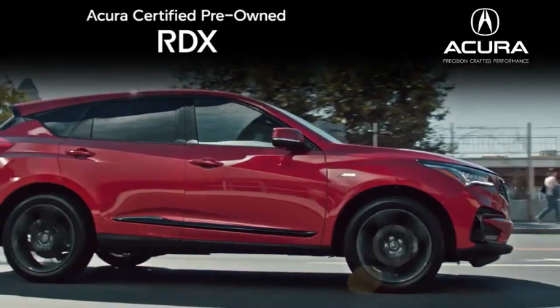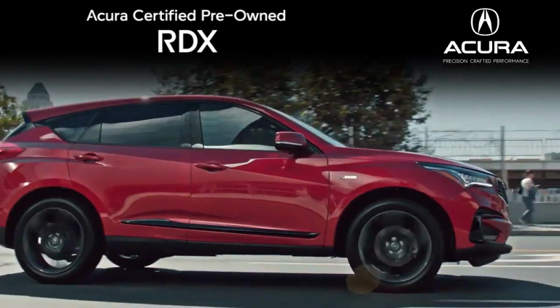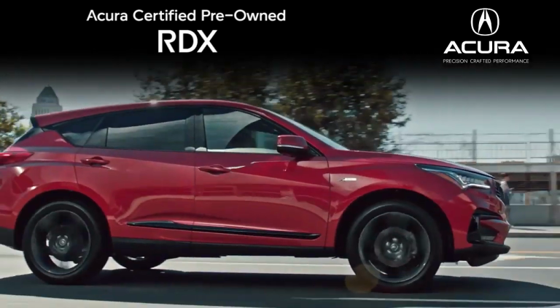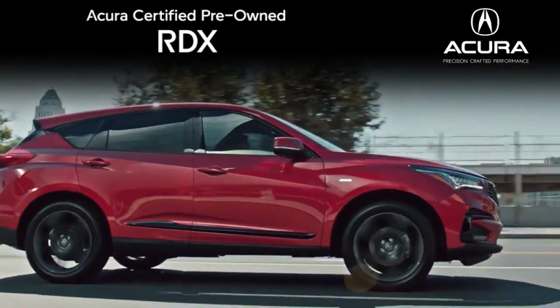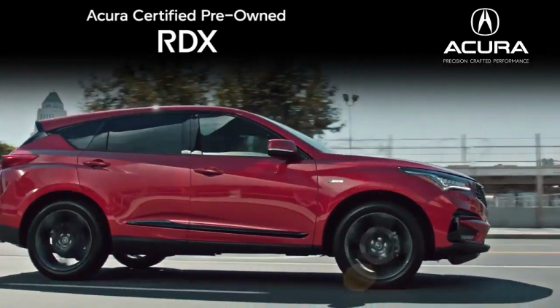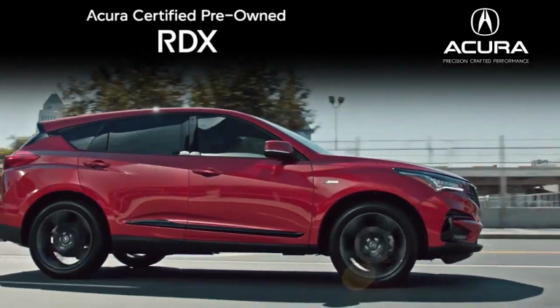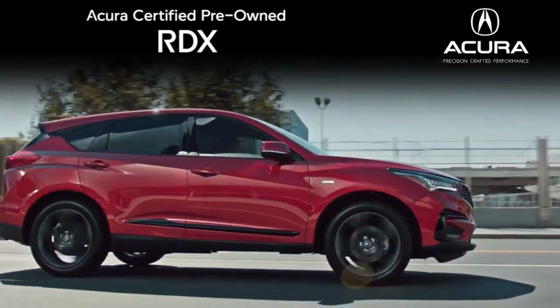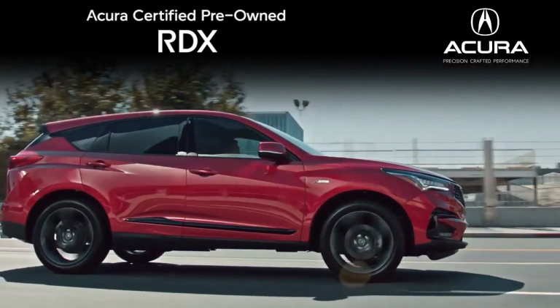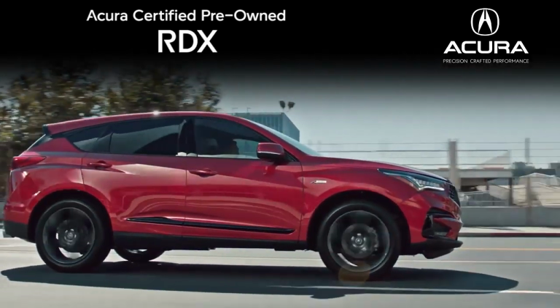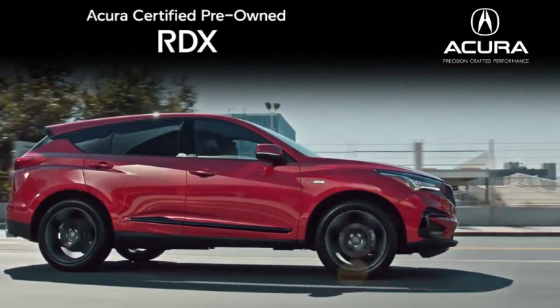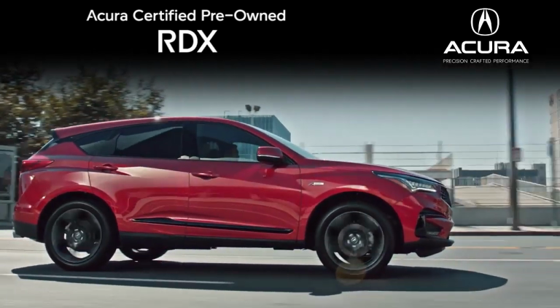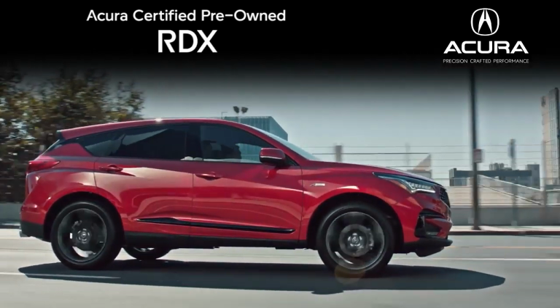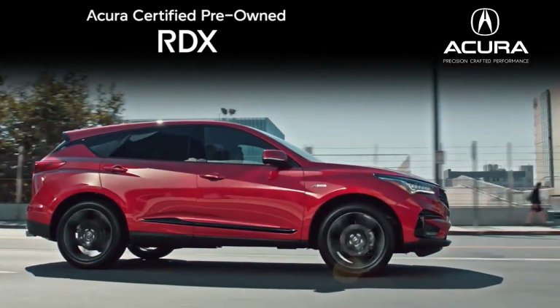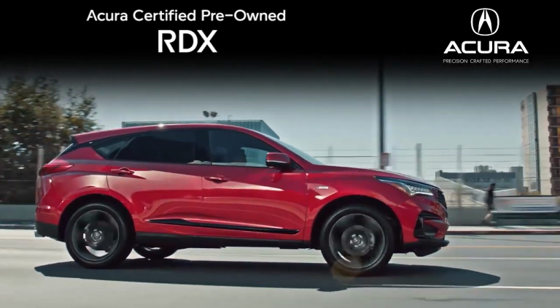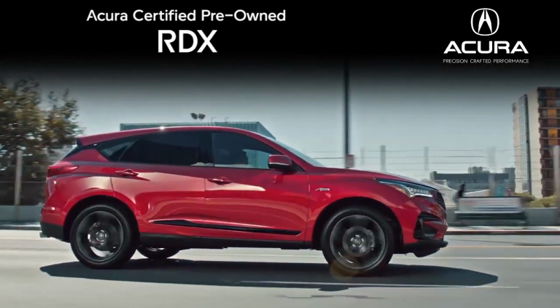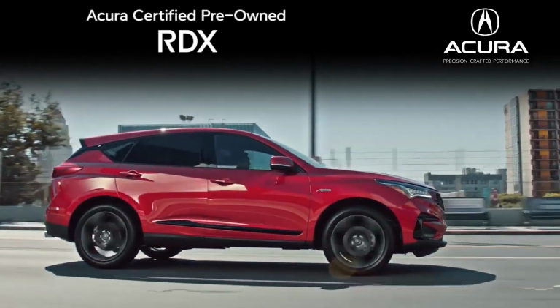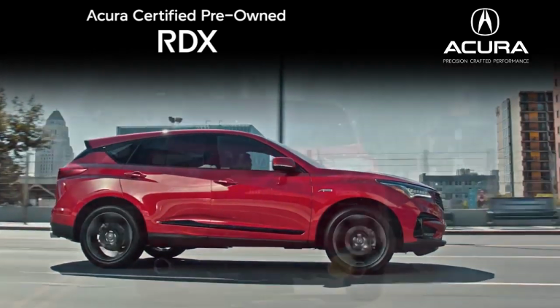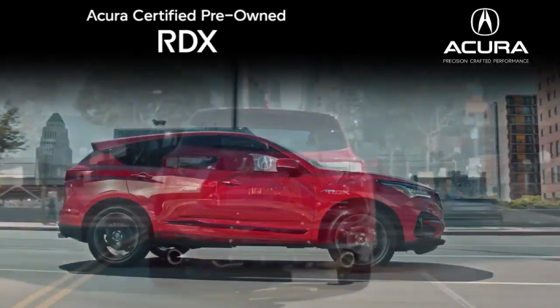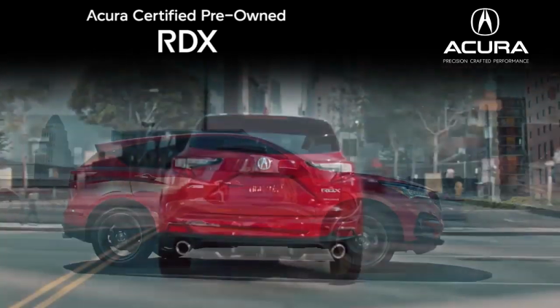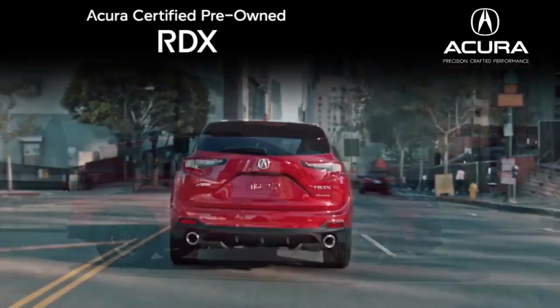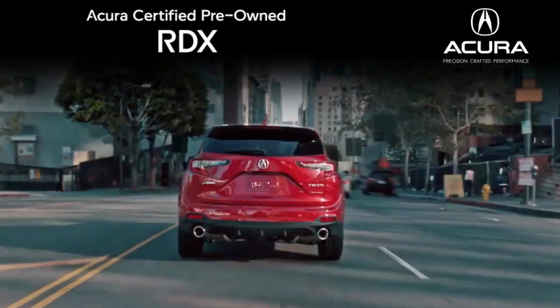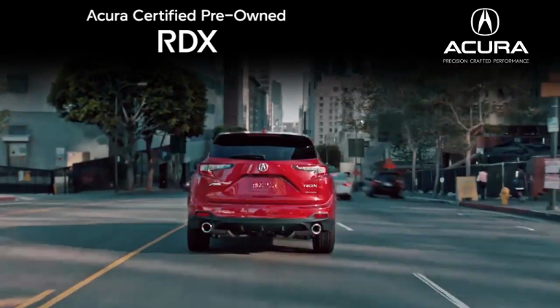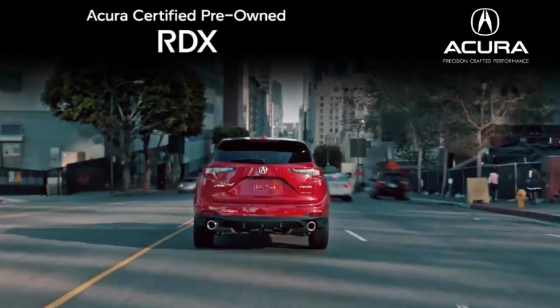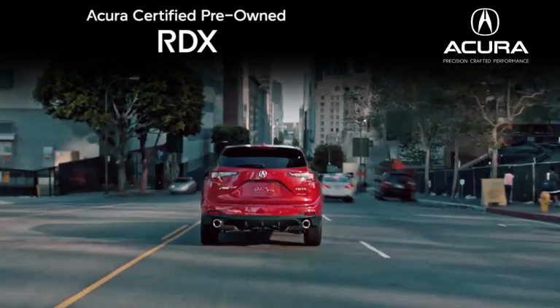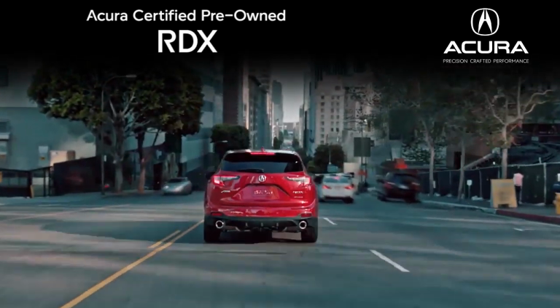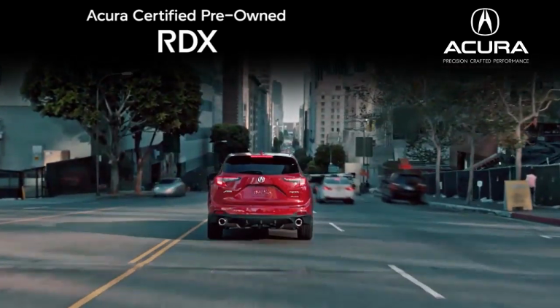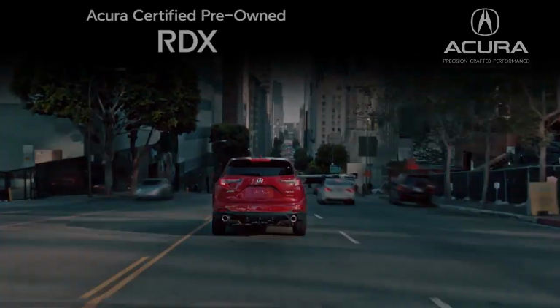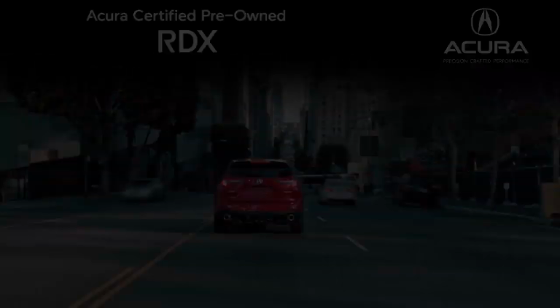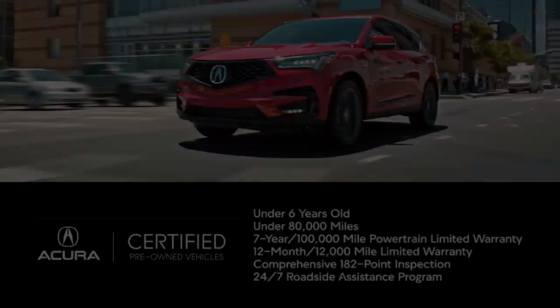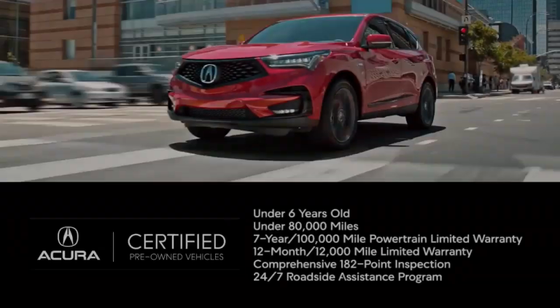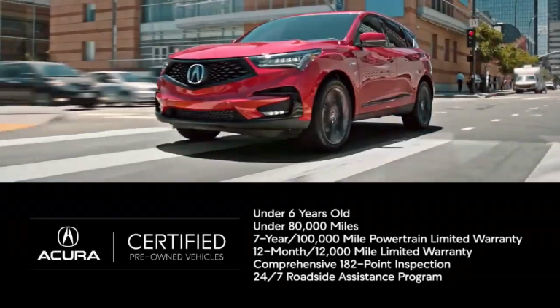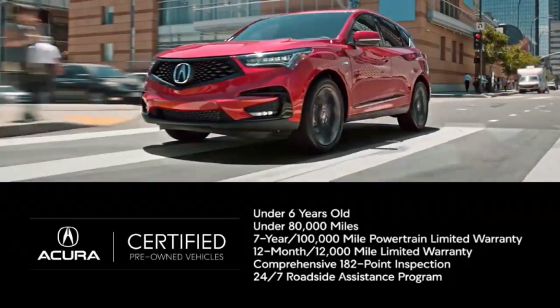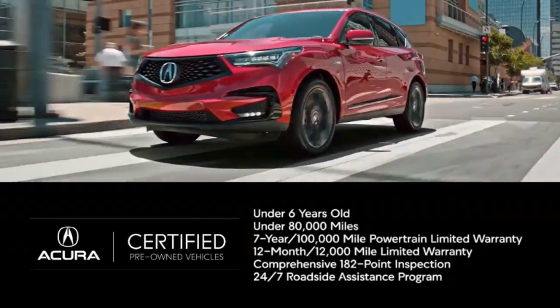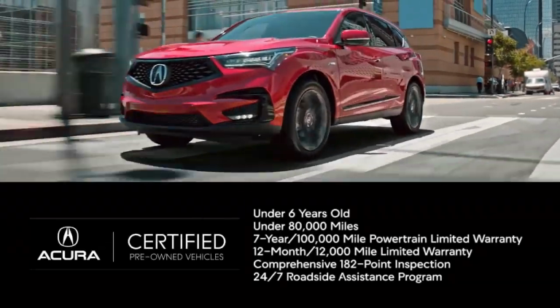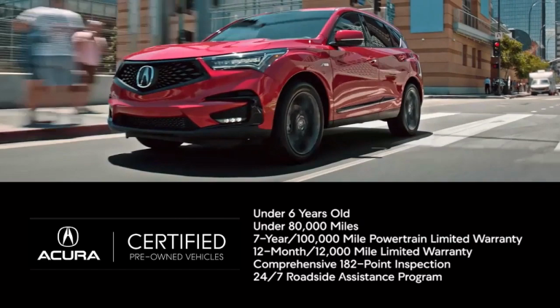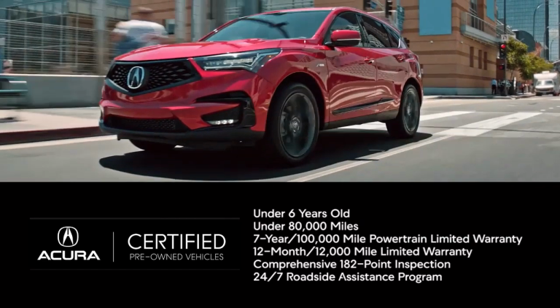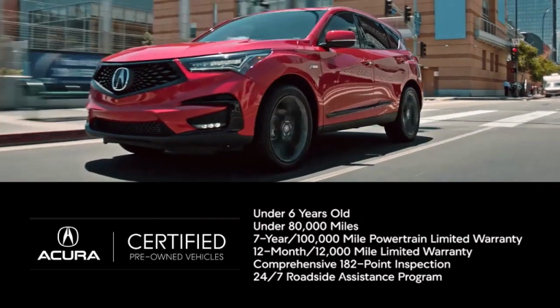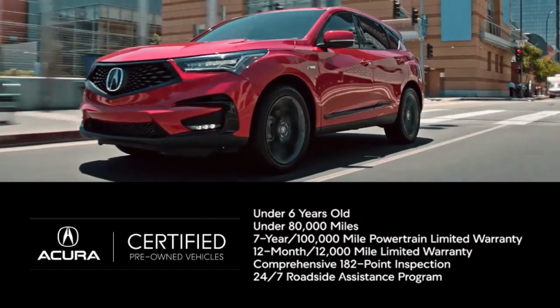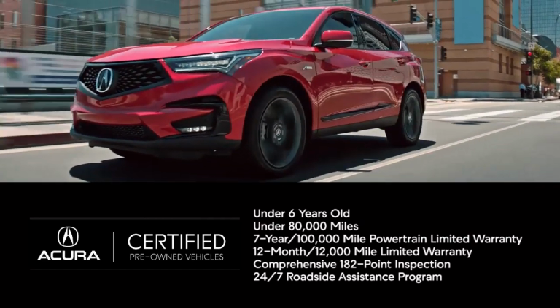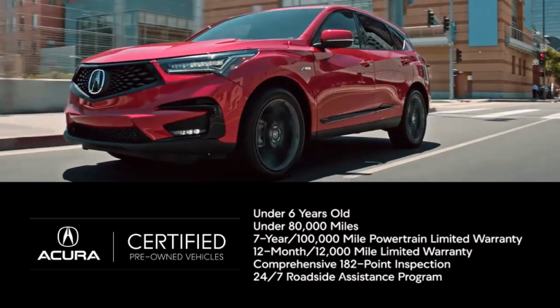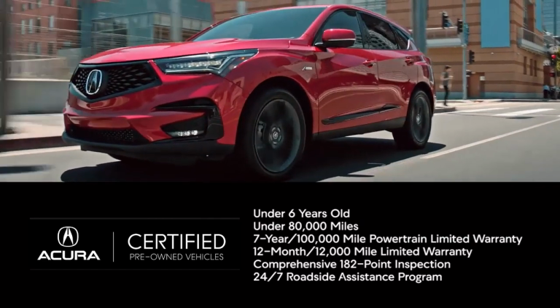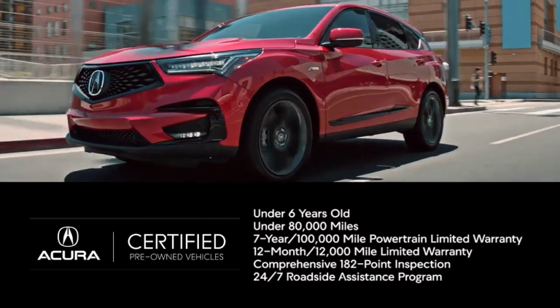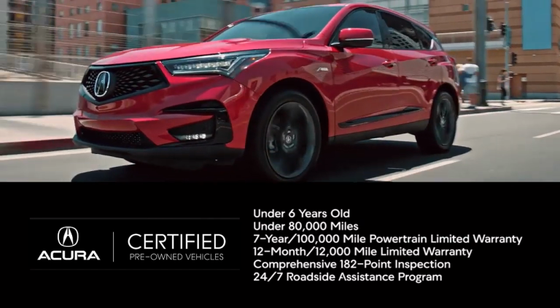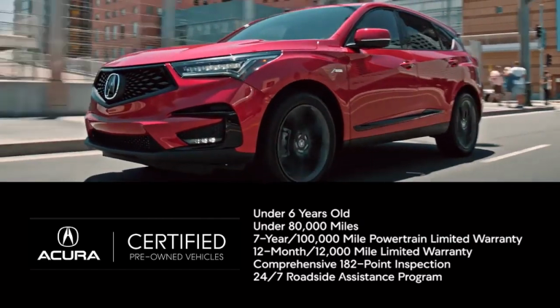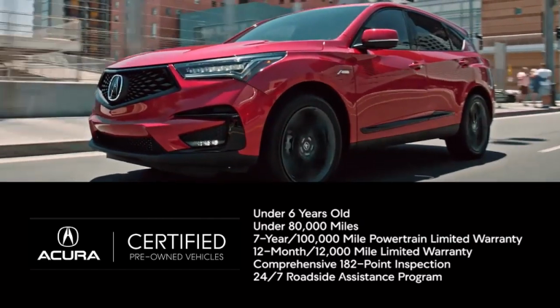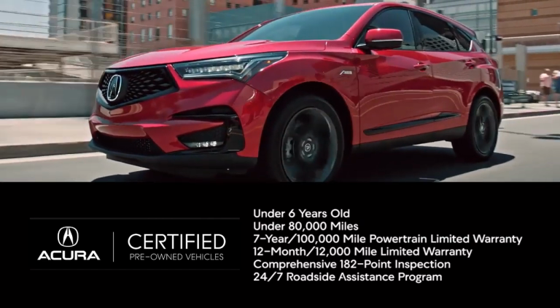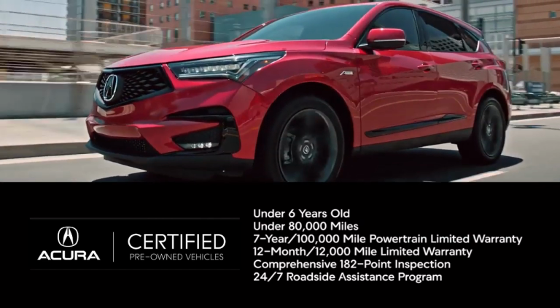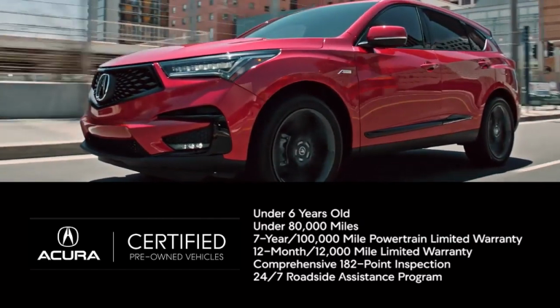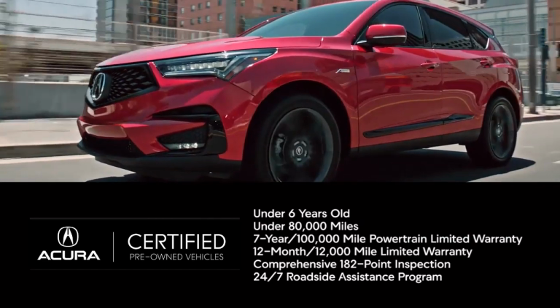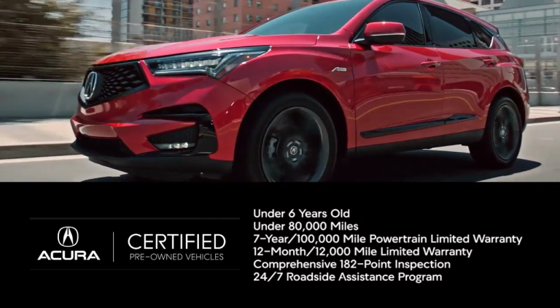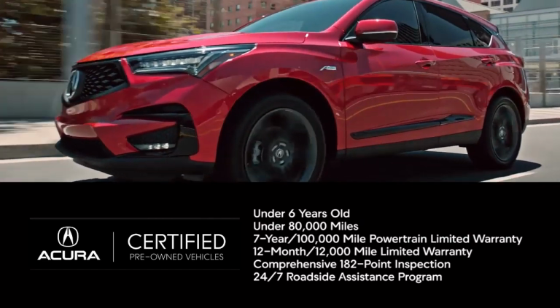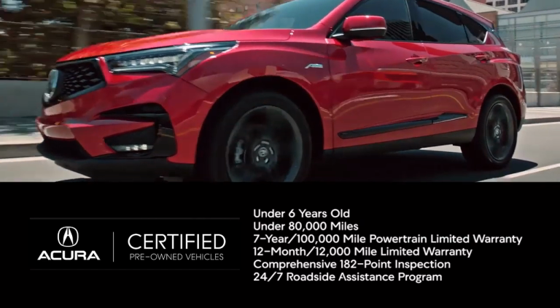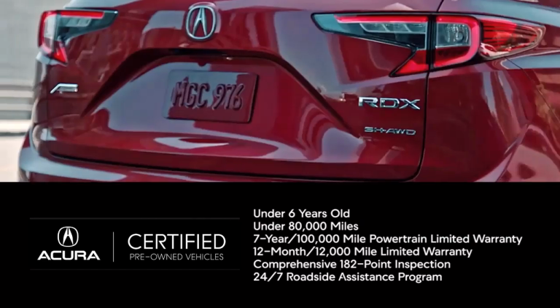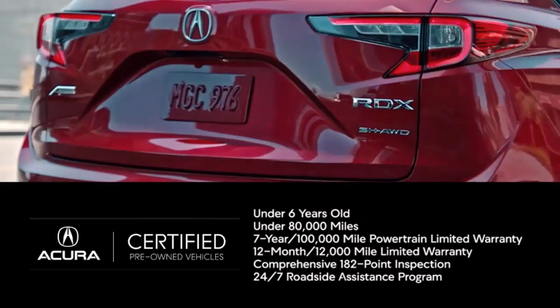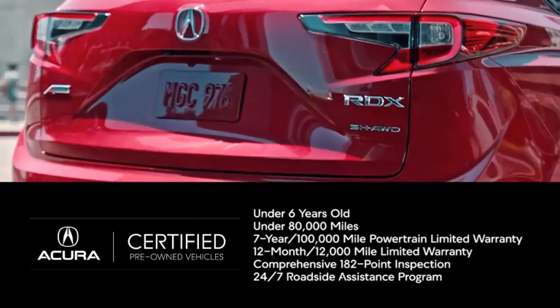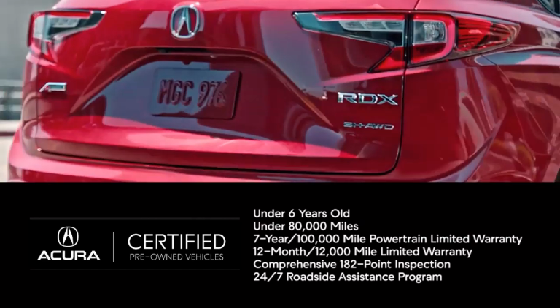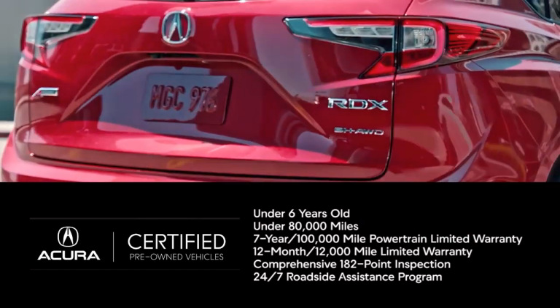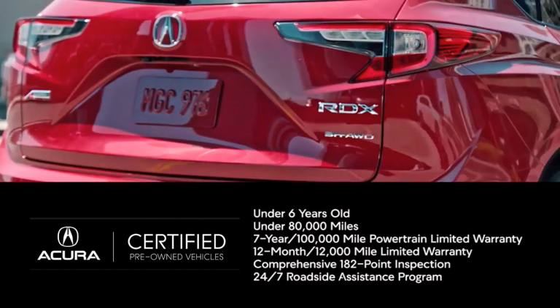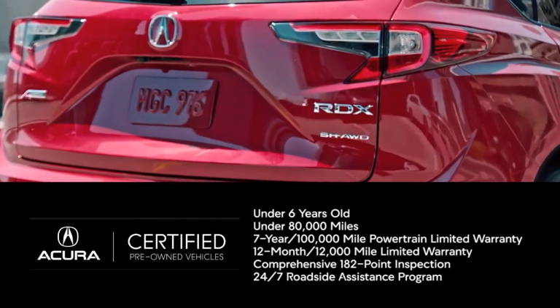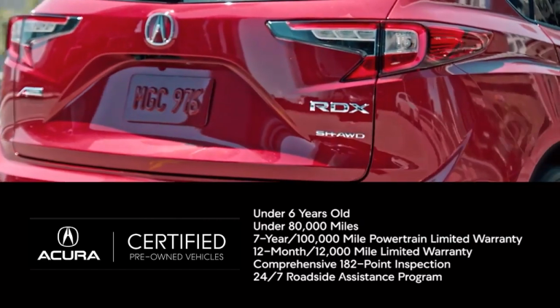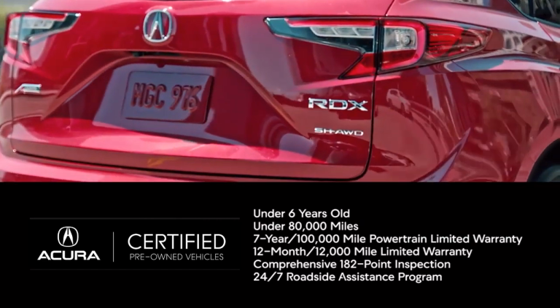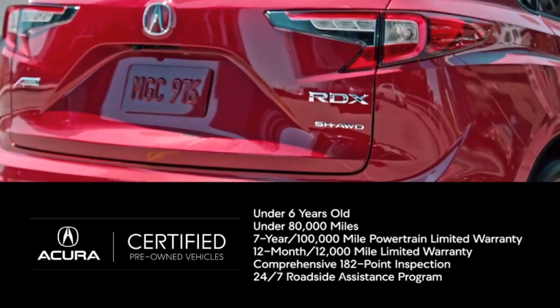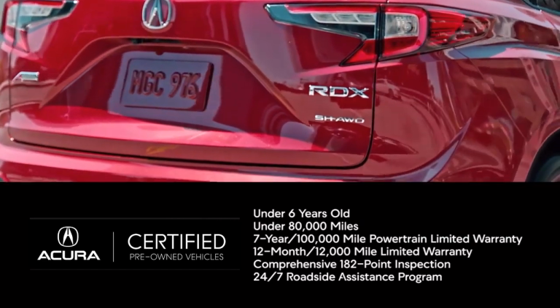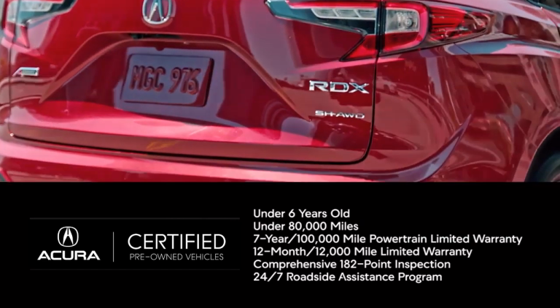When you buy Acura Certified Pre-Owned, you're buying with confidence. Every vehicle selected is less than 6 years old with under 80,000 miles.